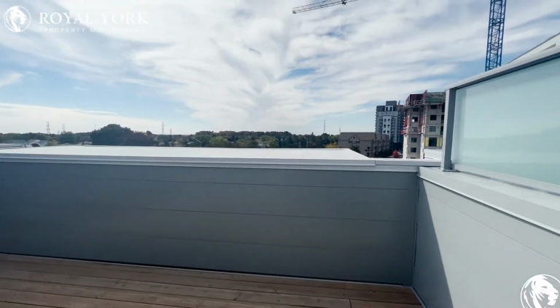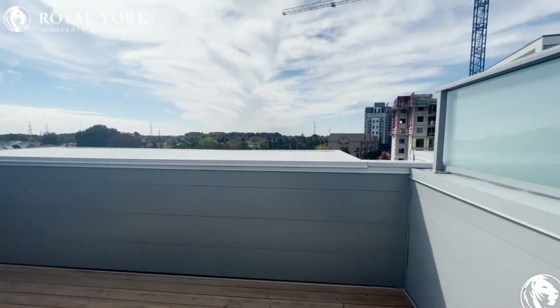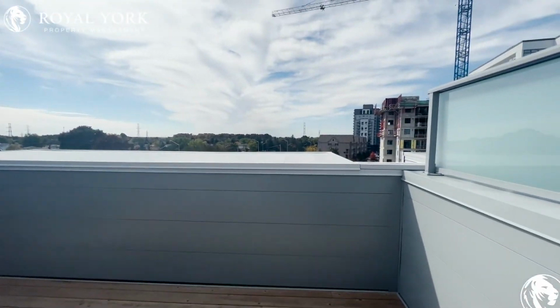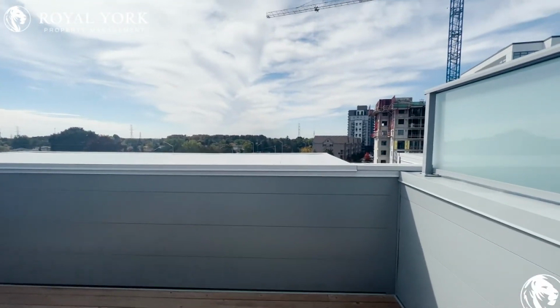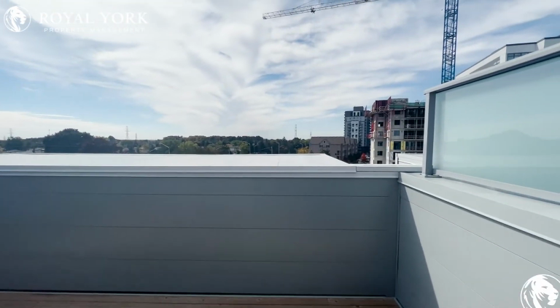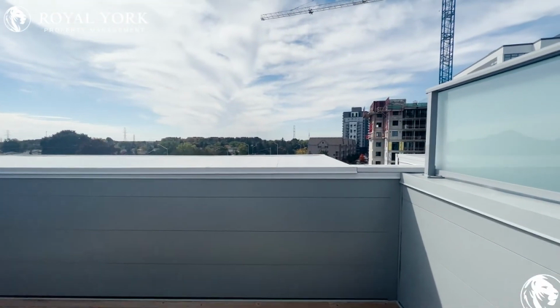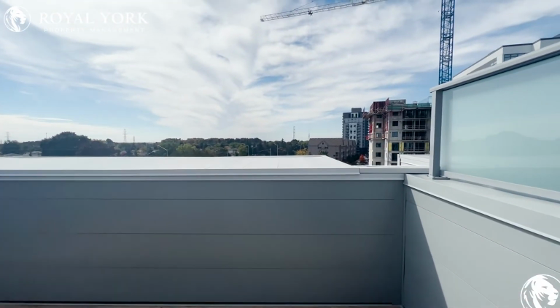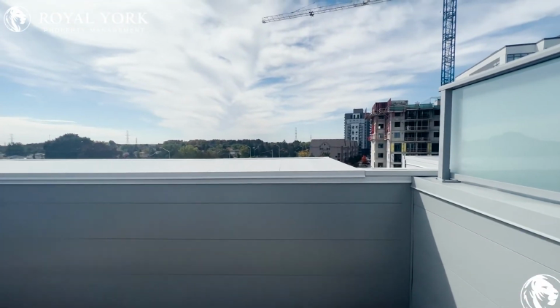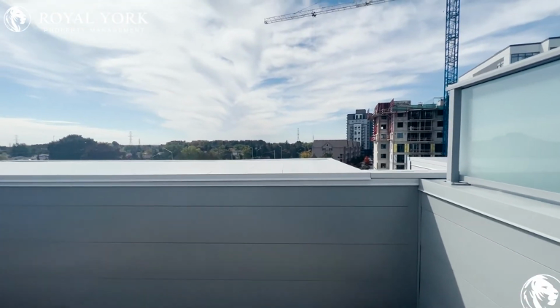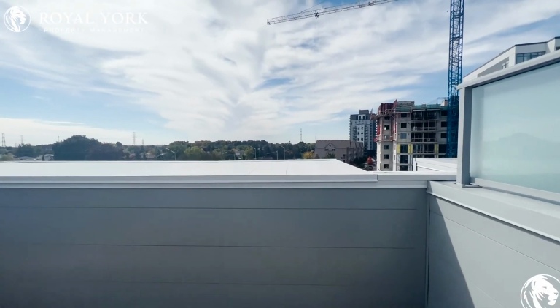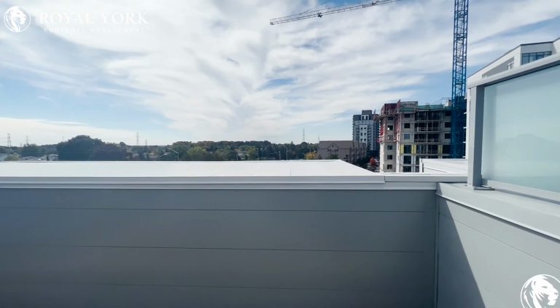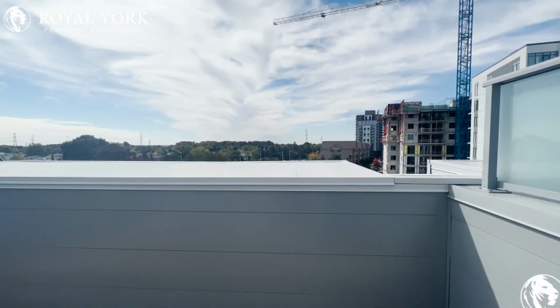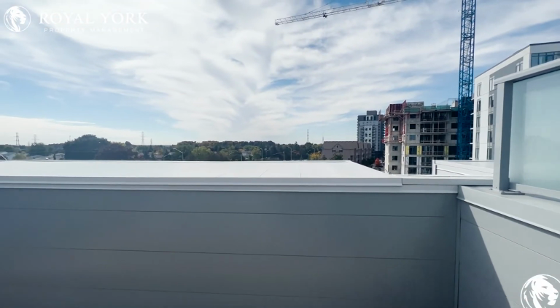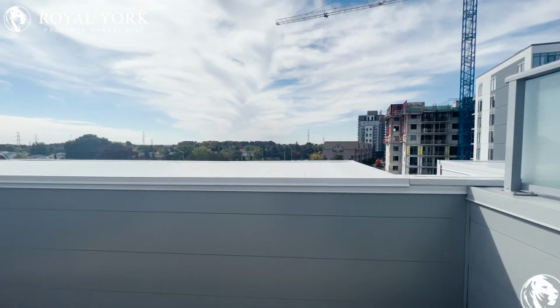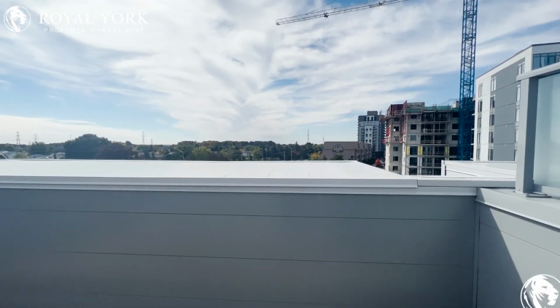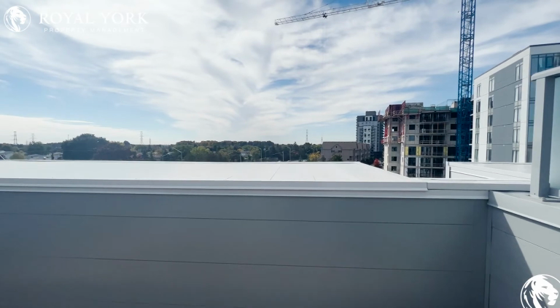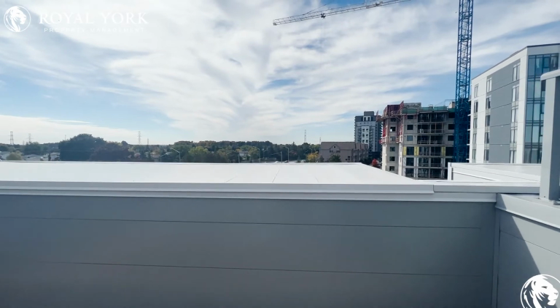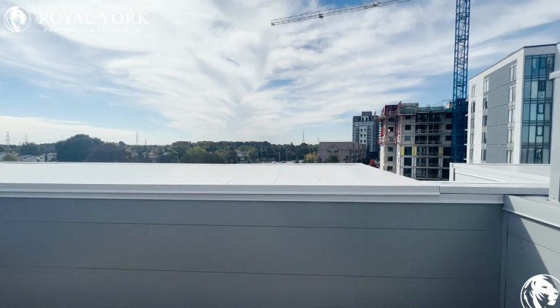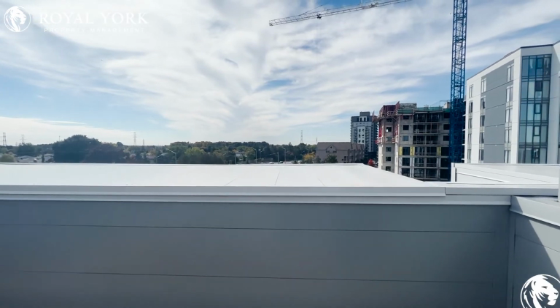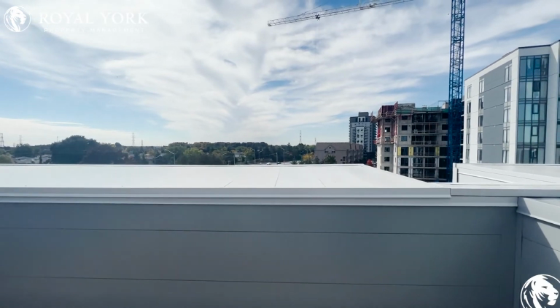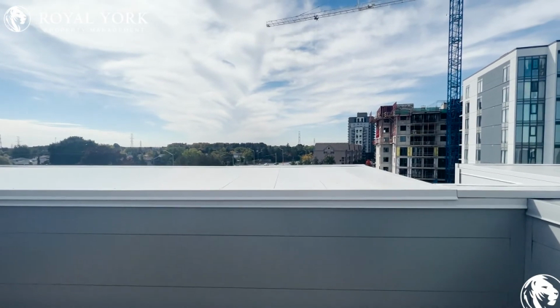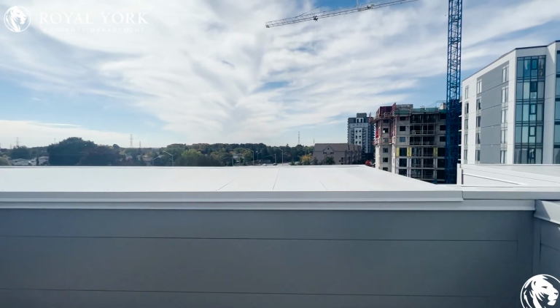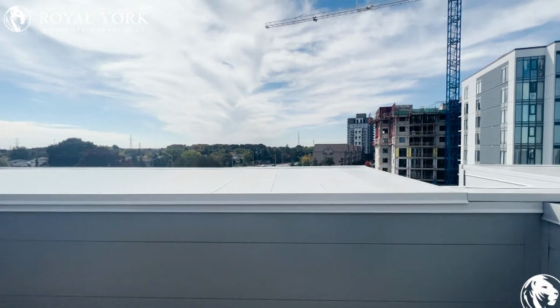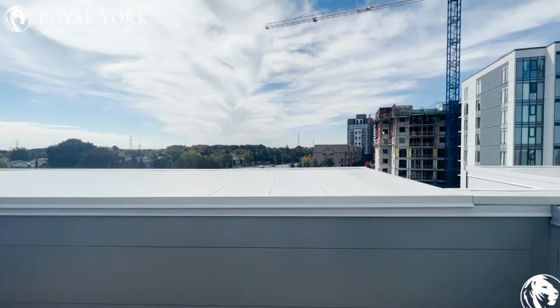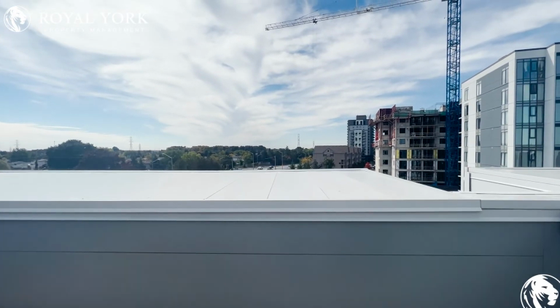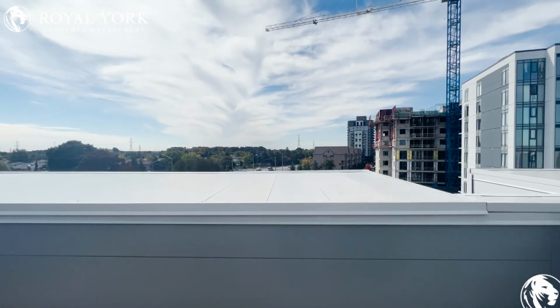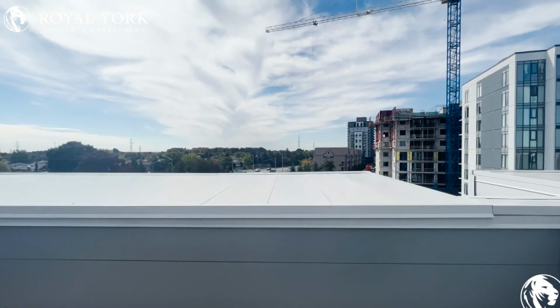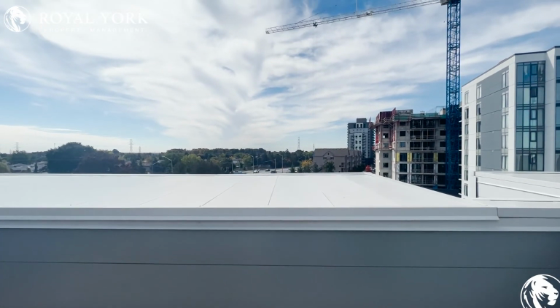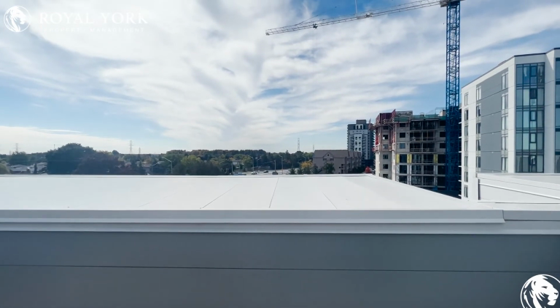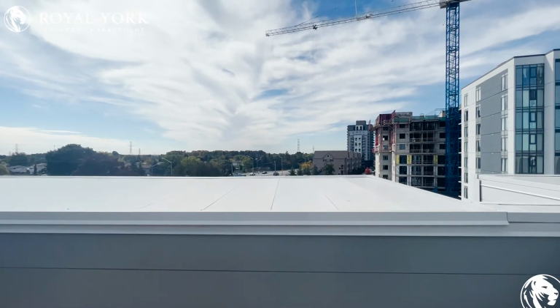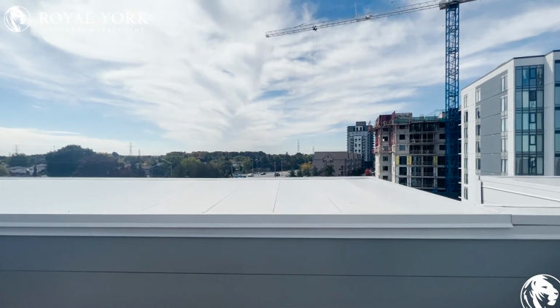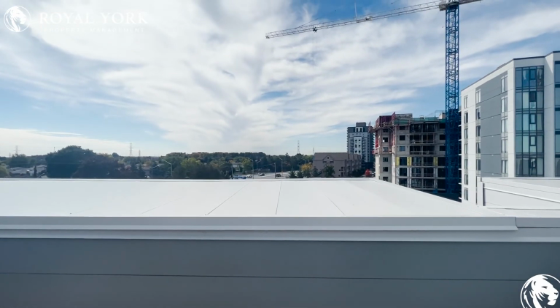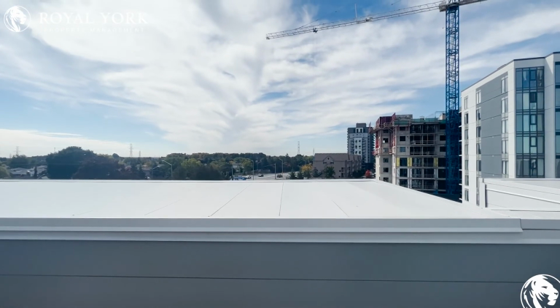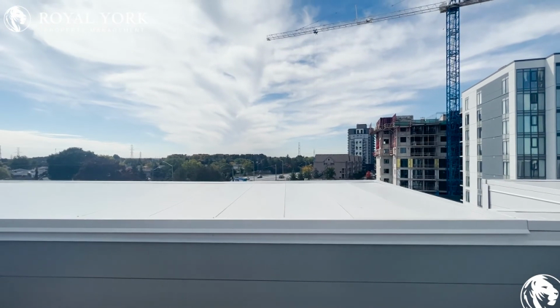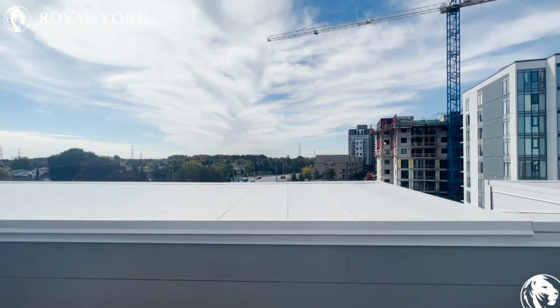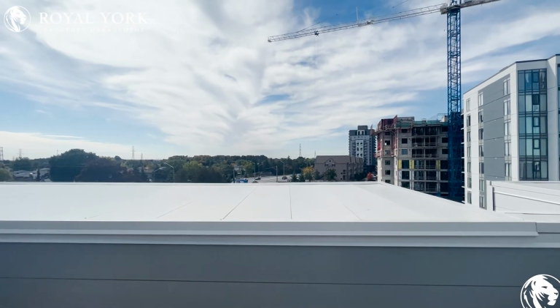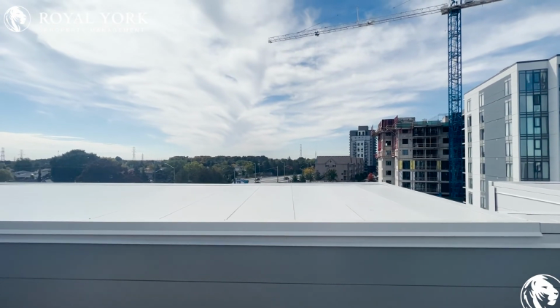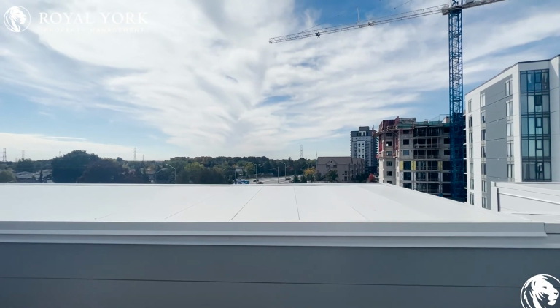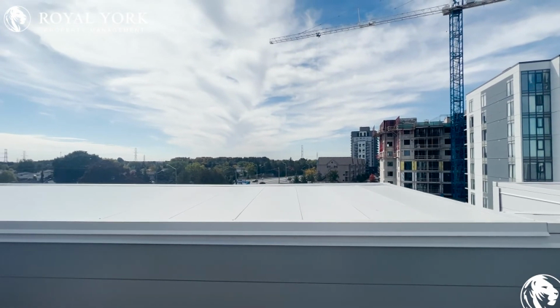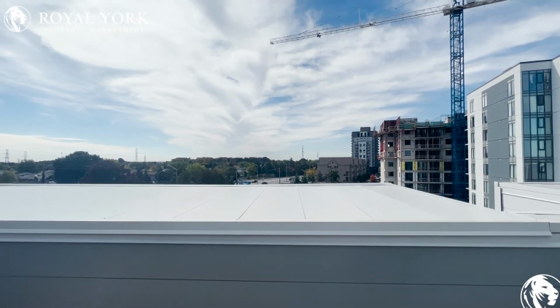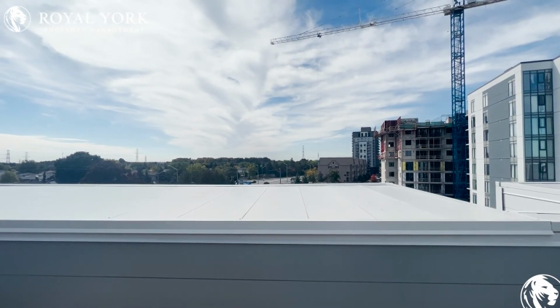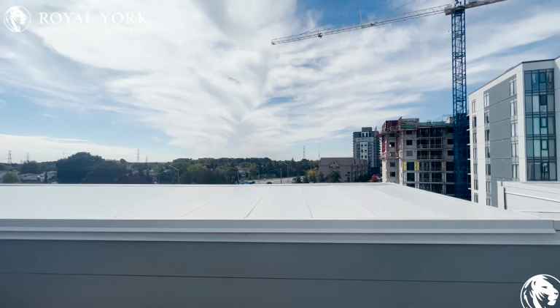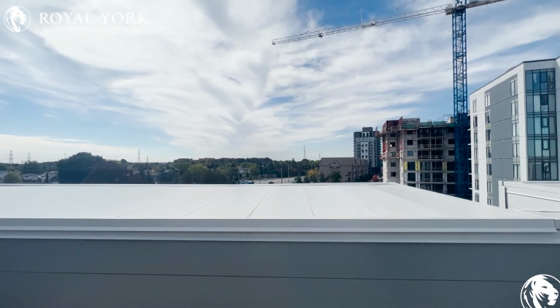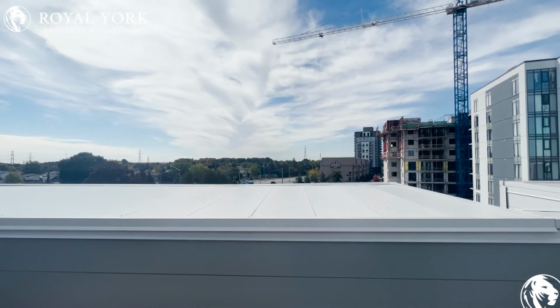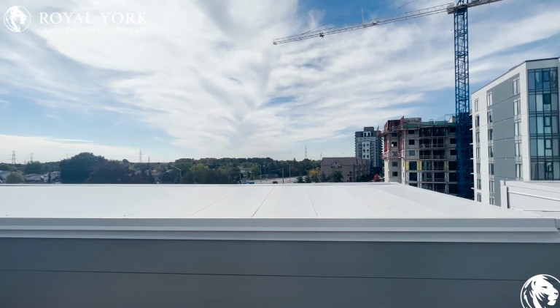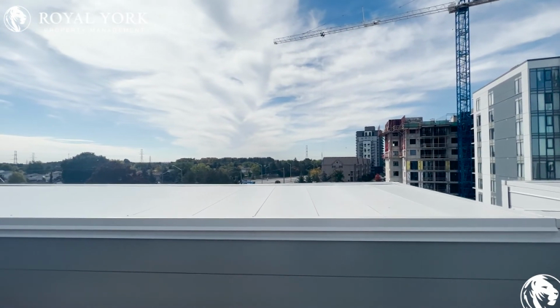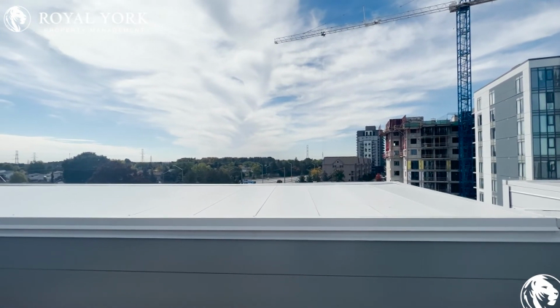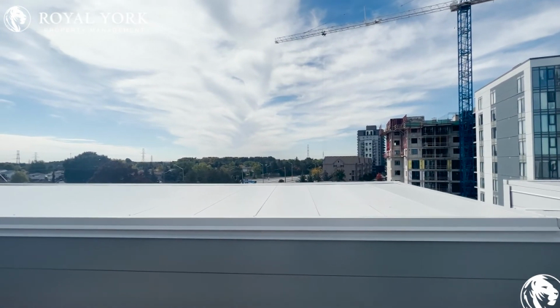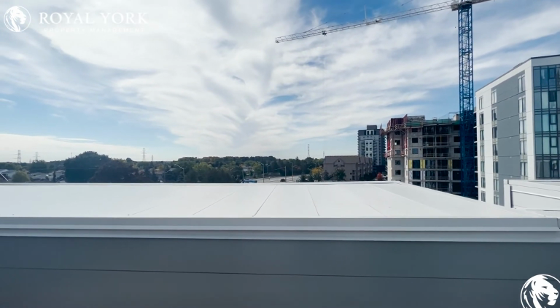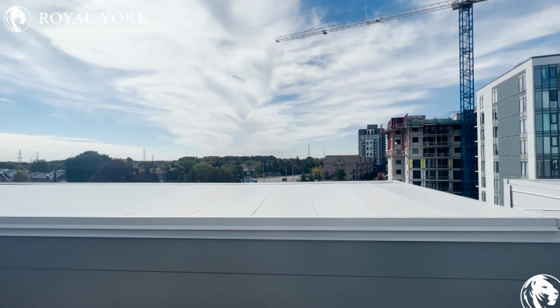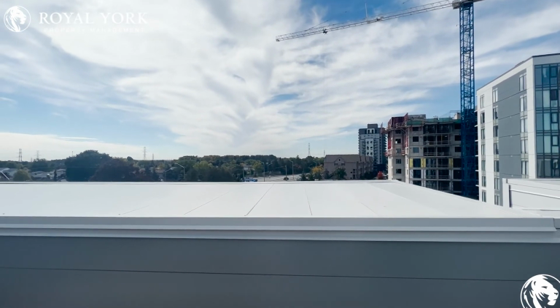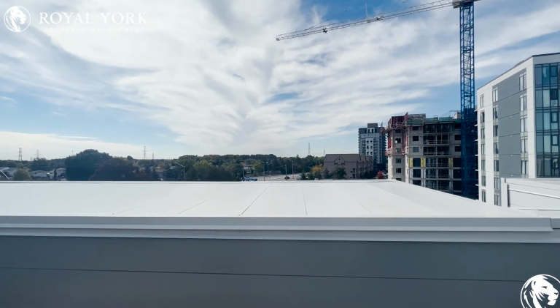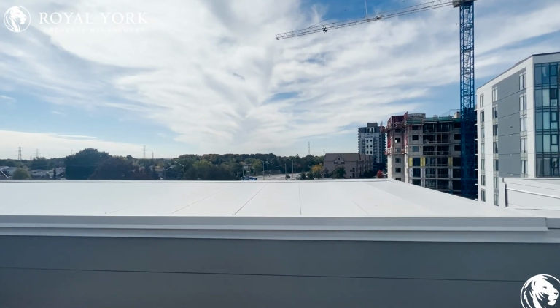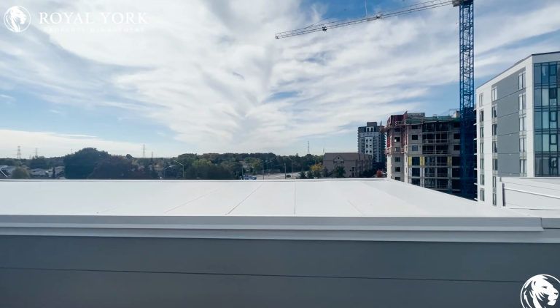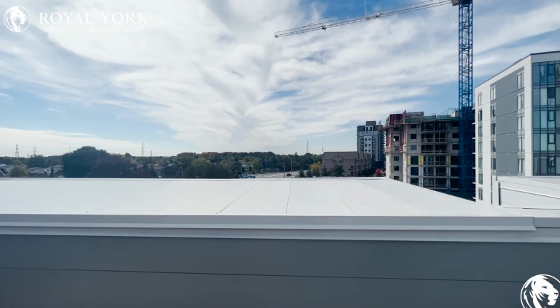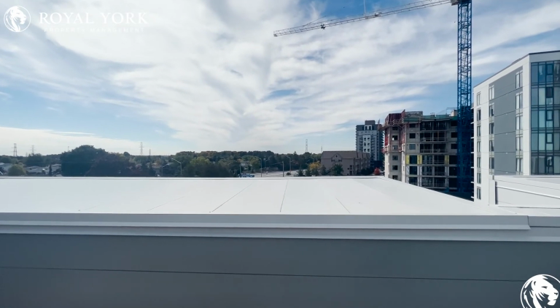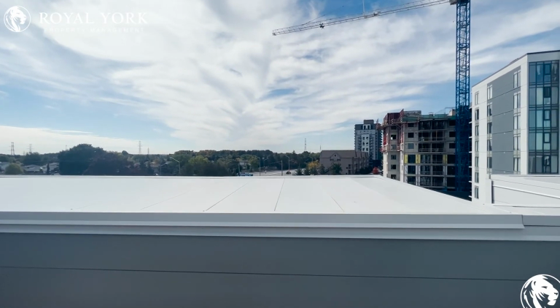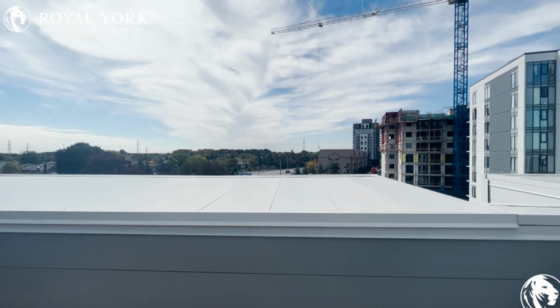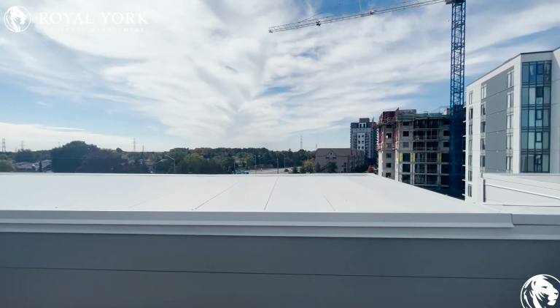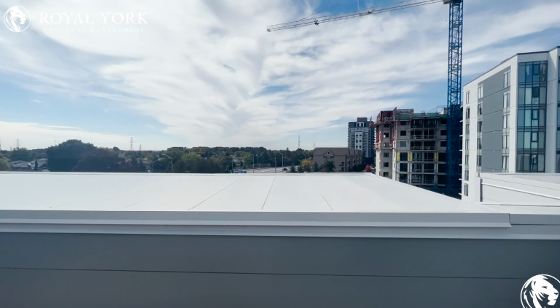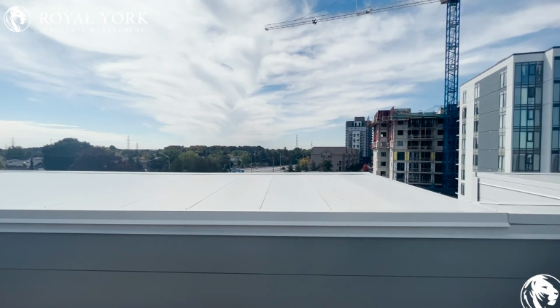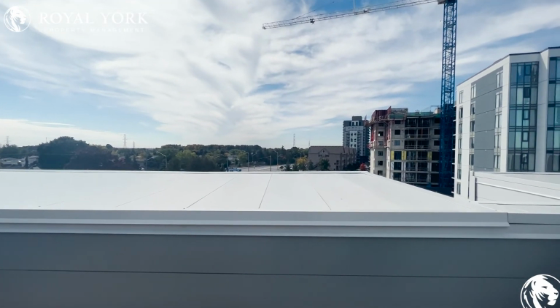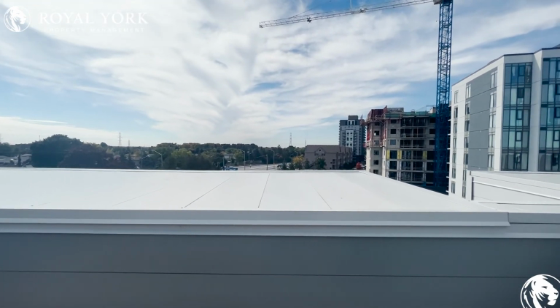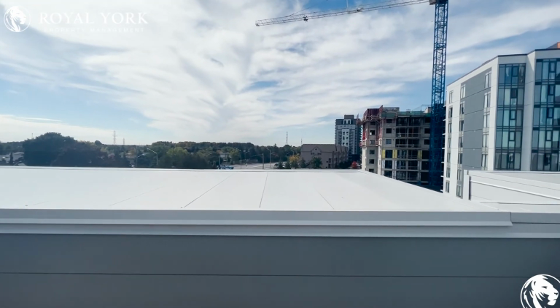To view this property and many more, please visit us at royalyorkpropertymanagement.com. Ready to serve you 24-7-365.